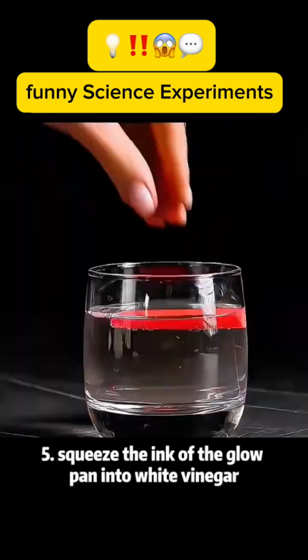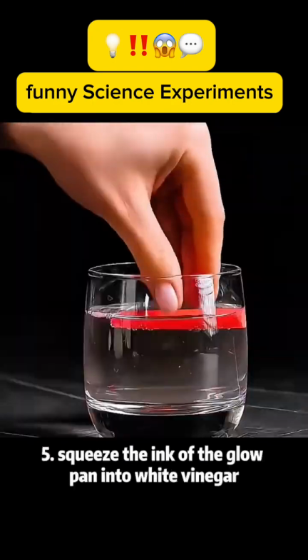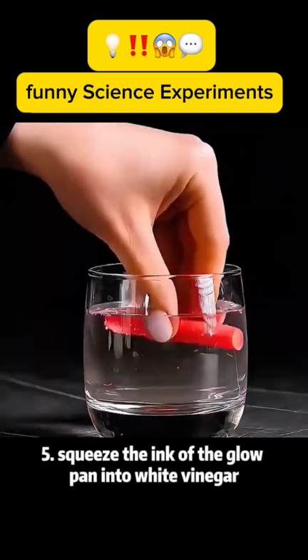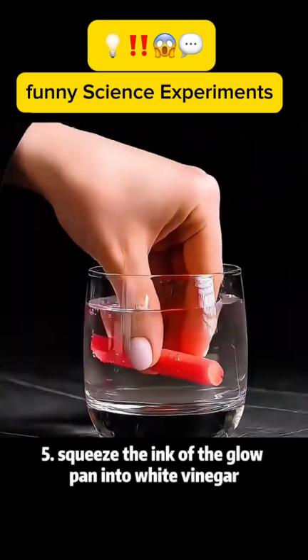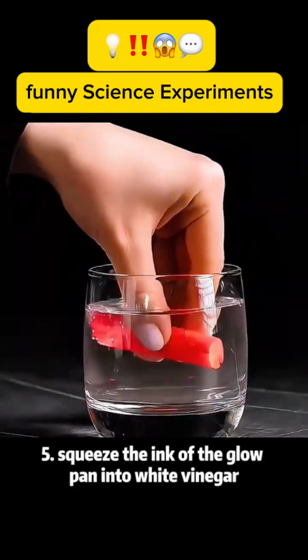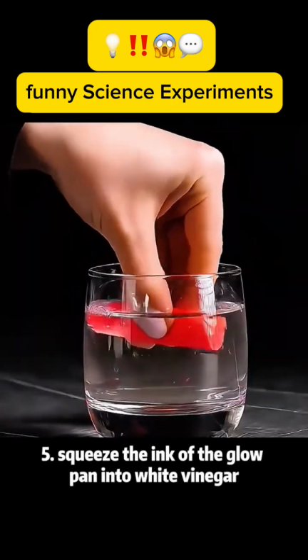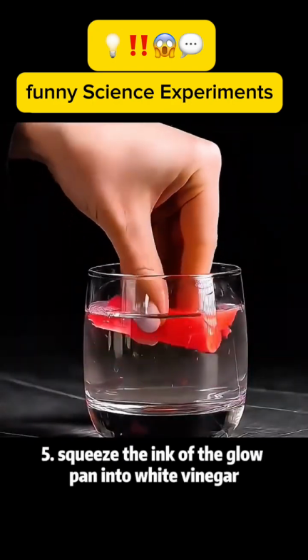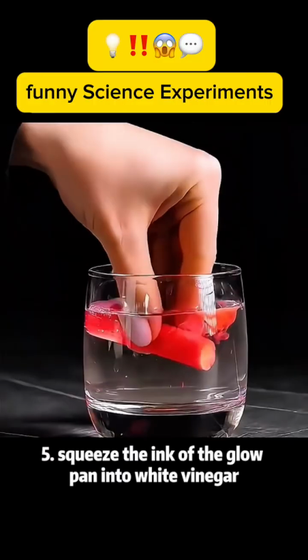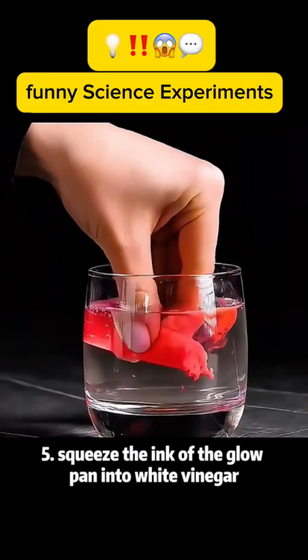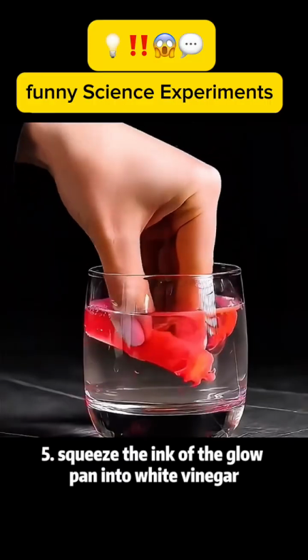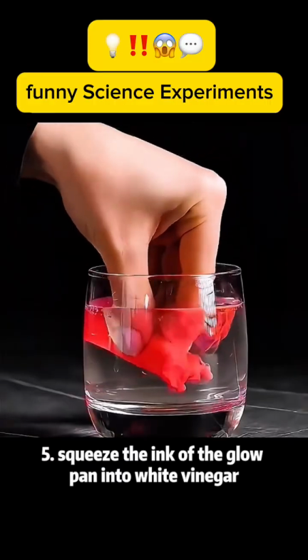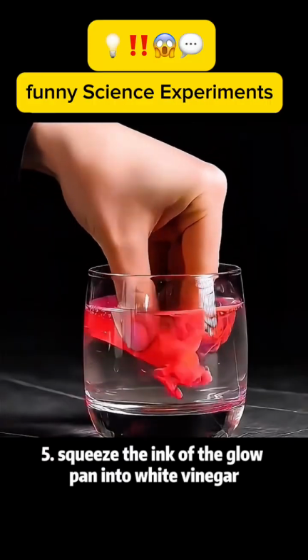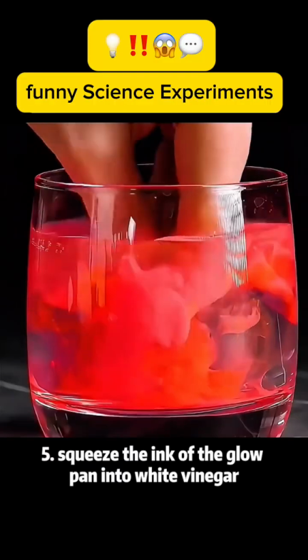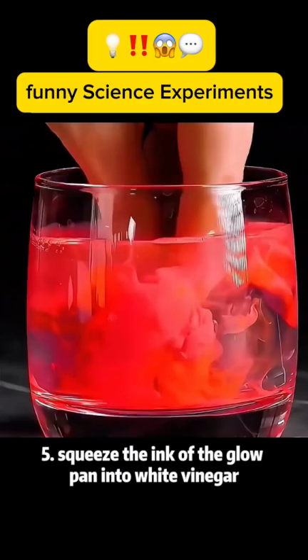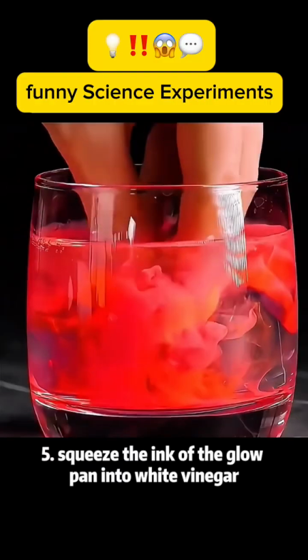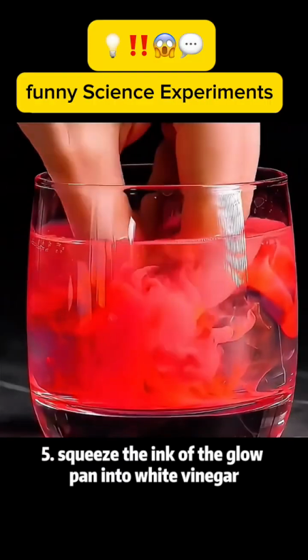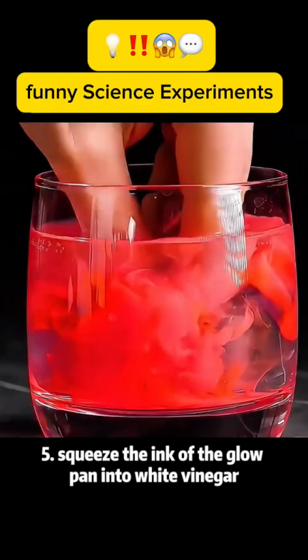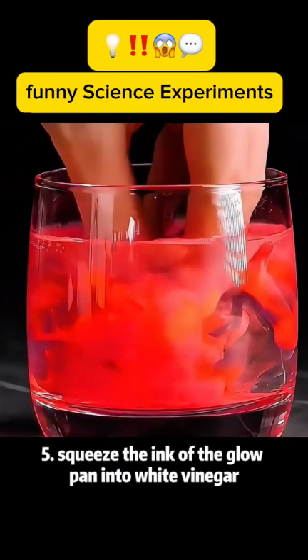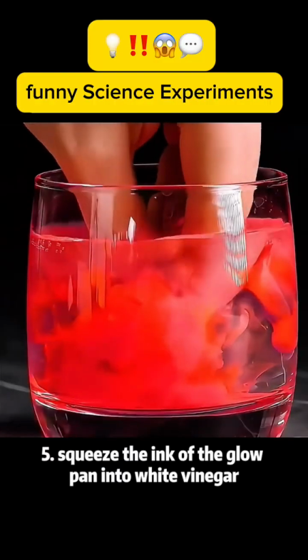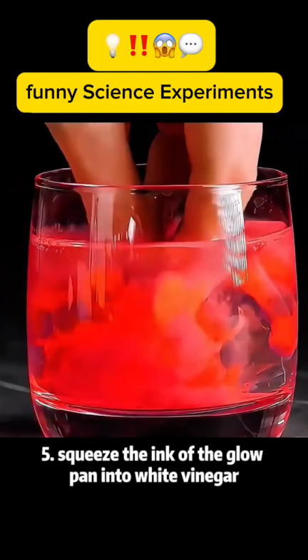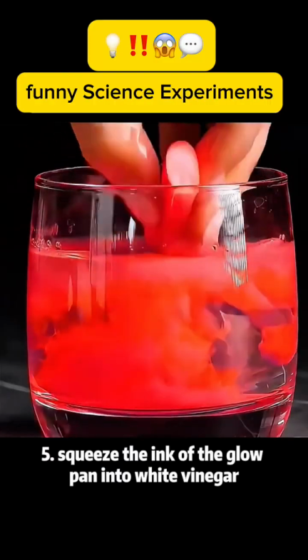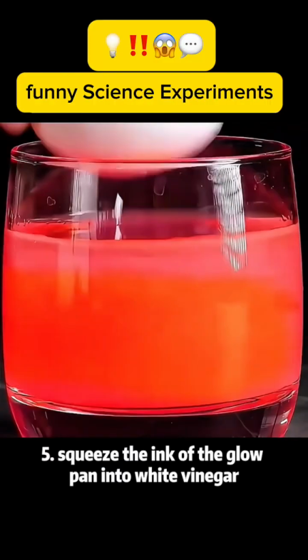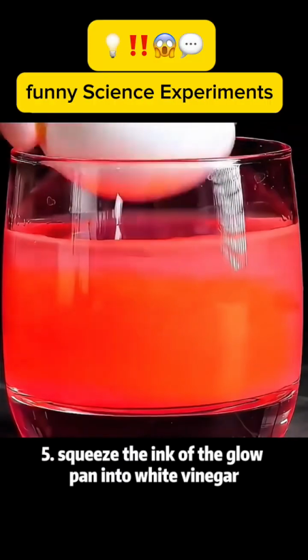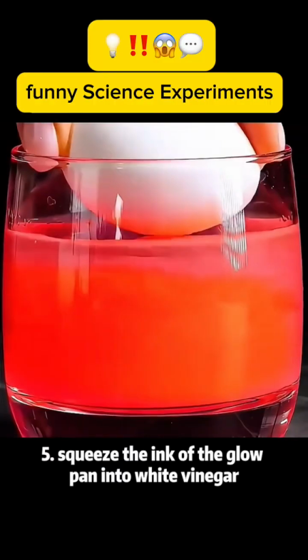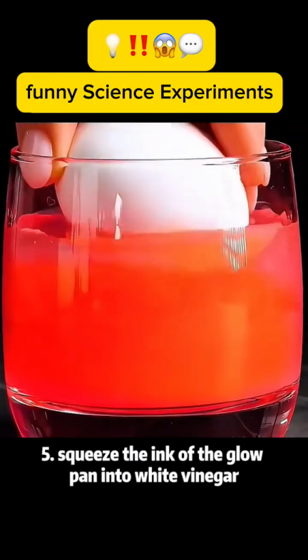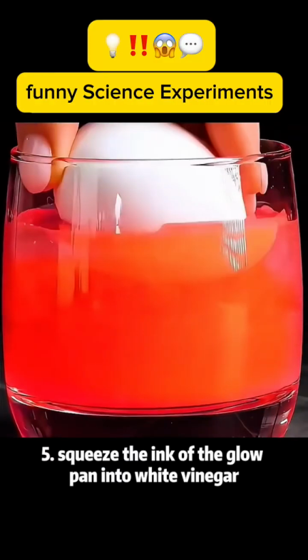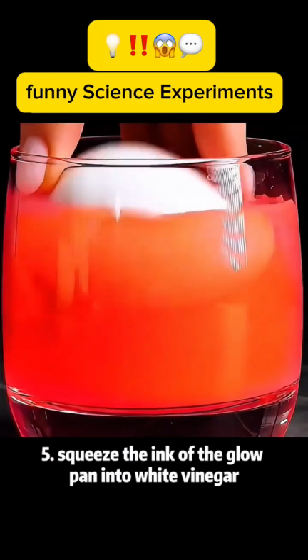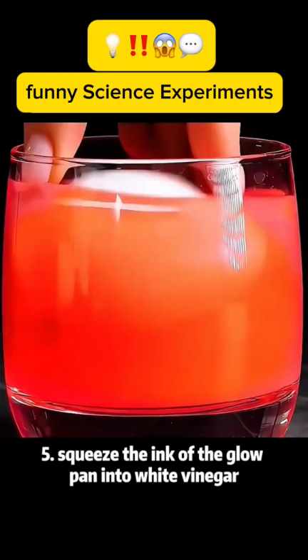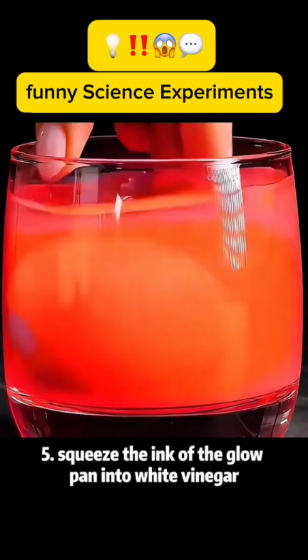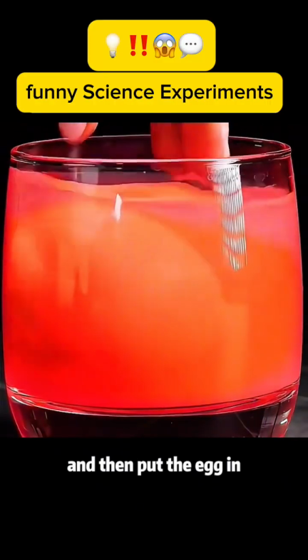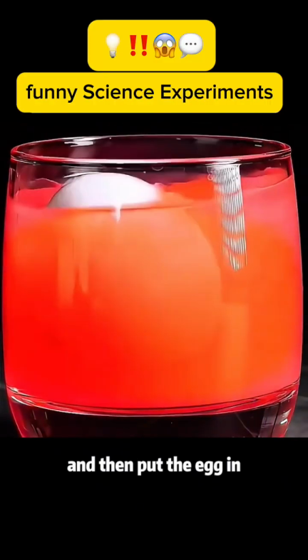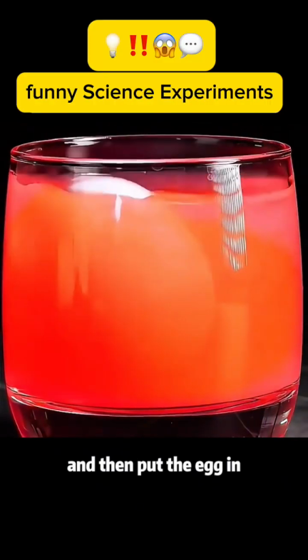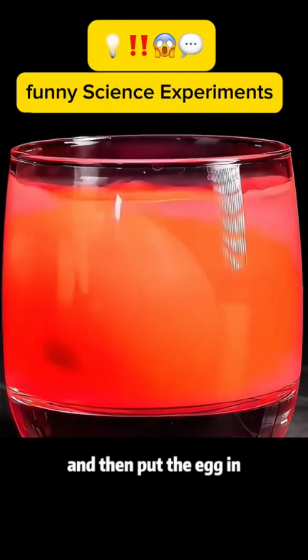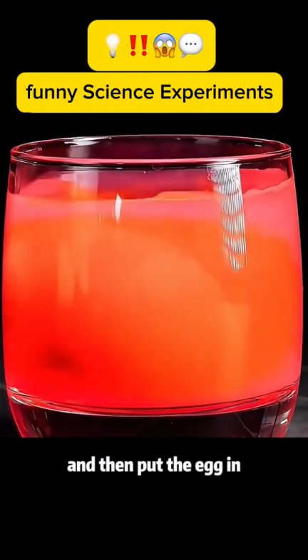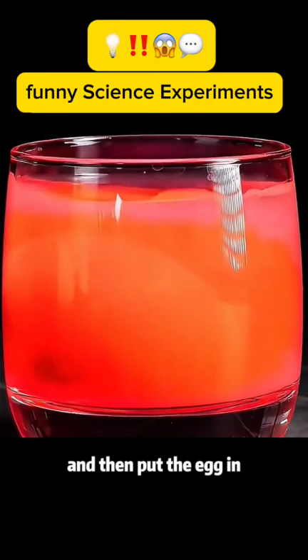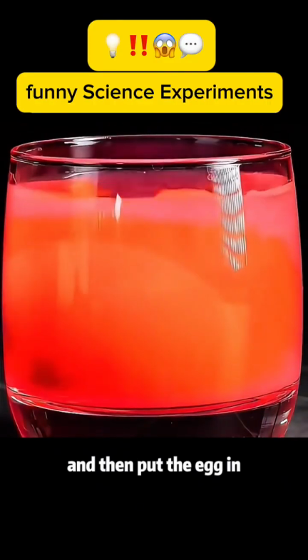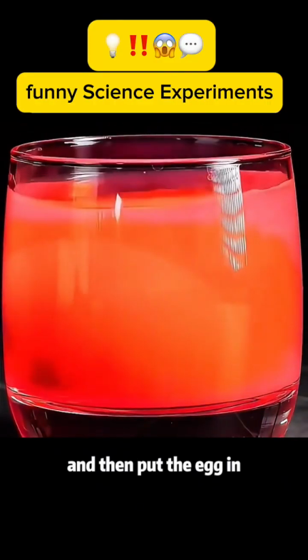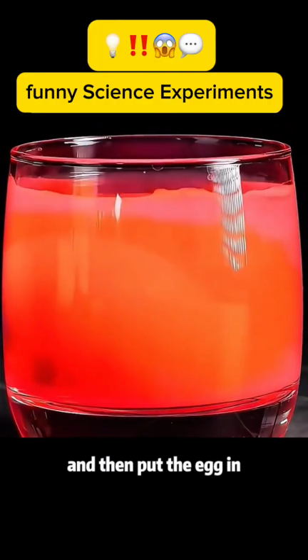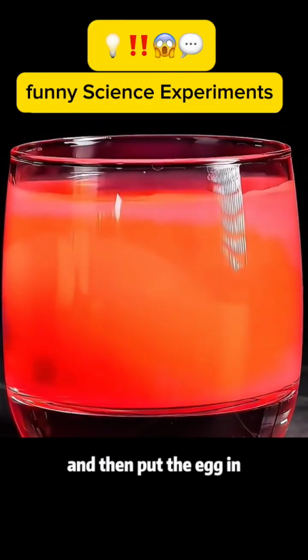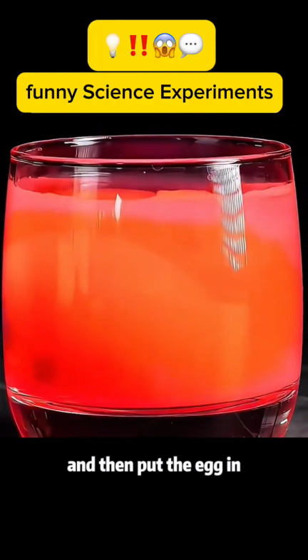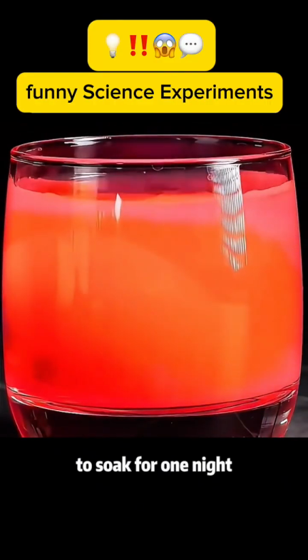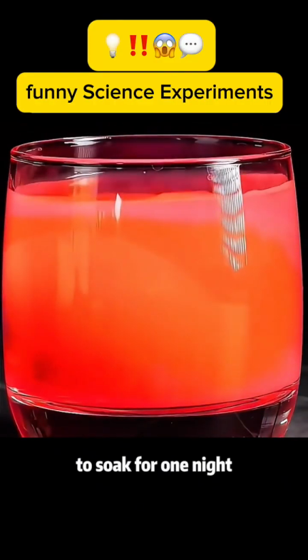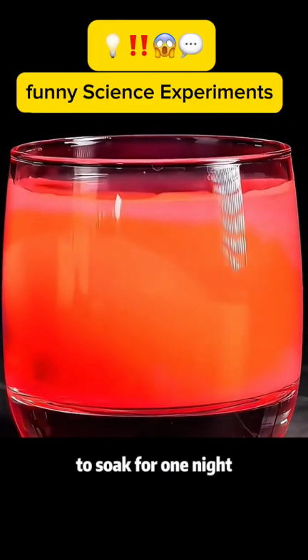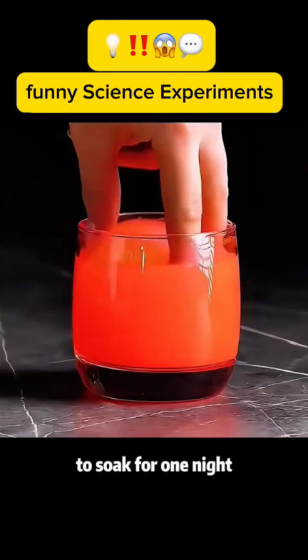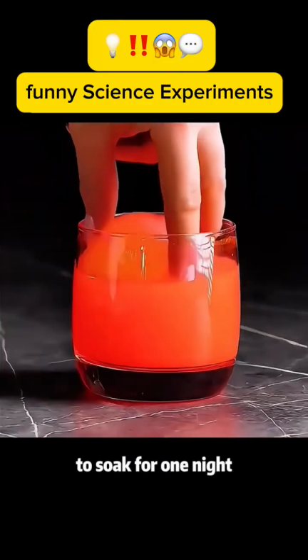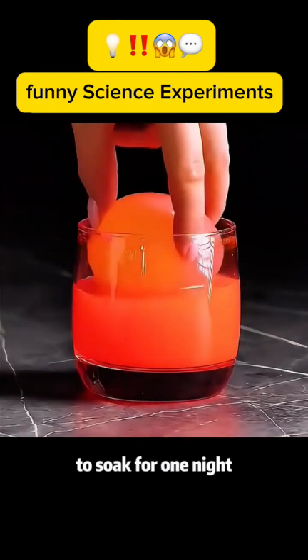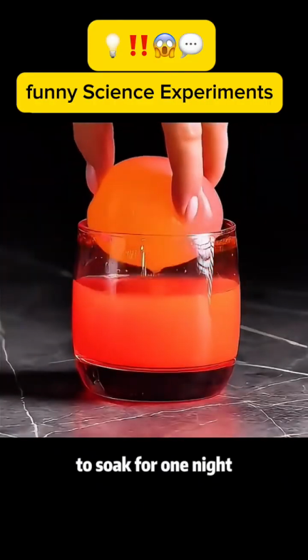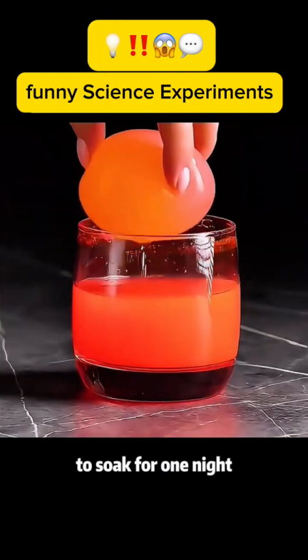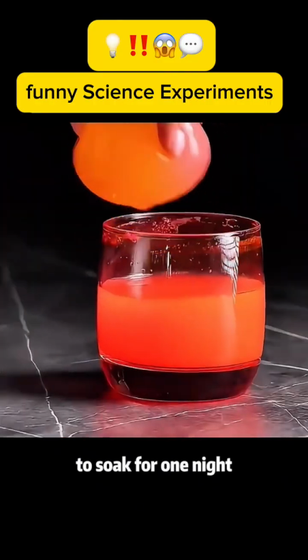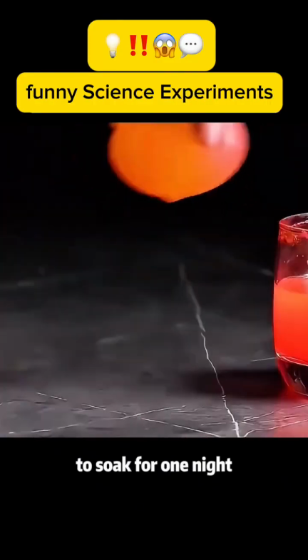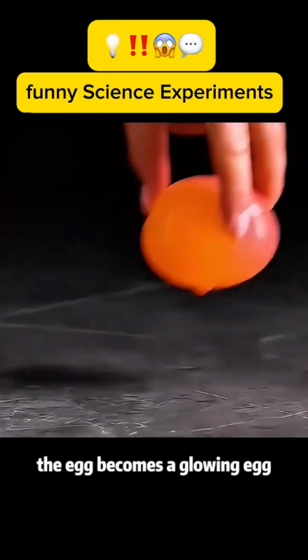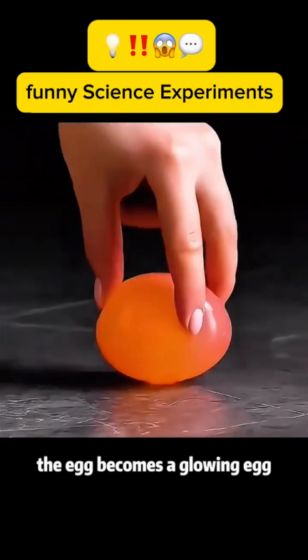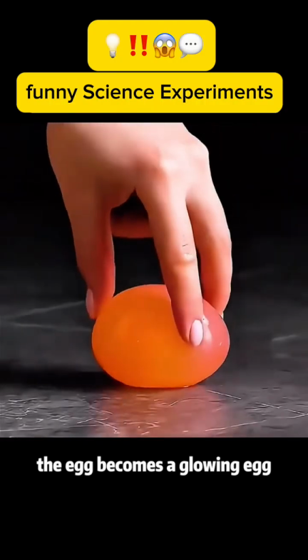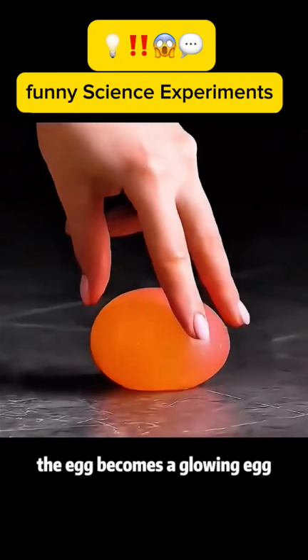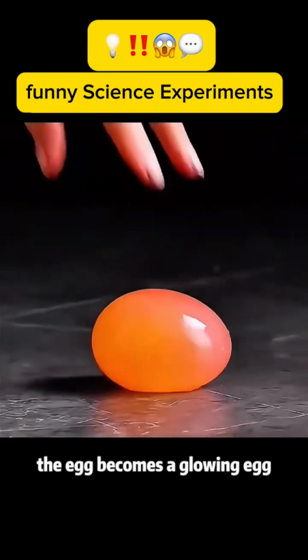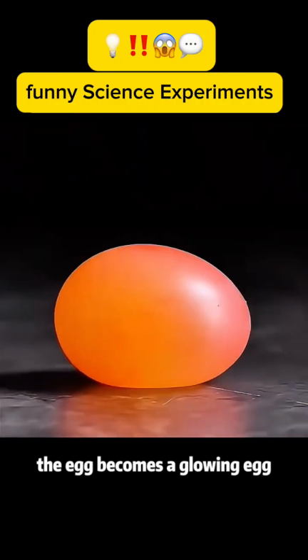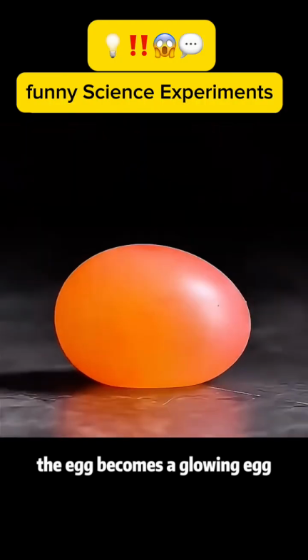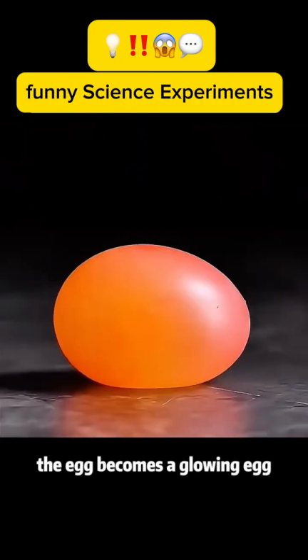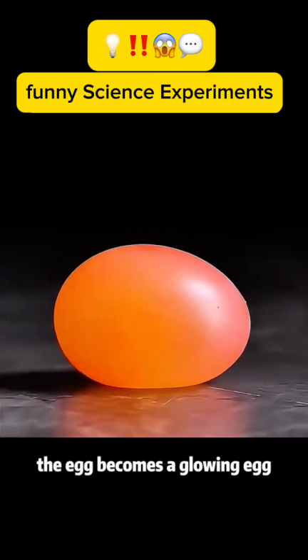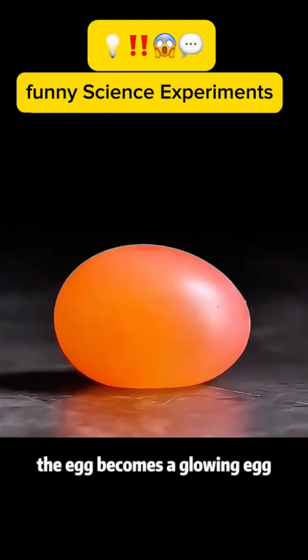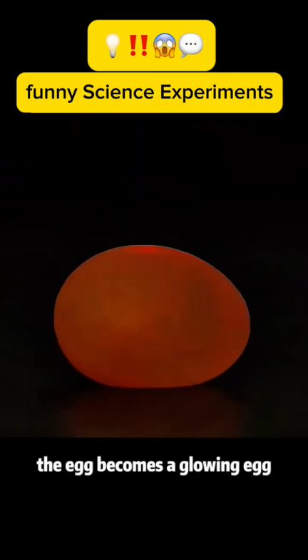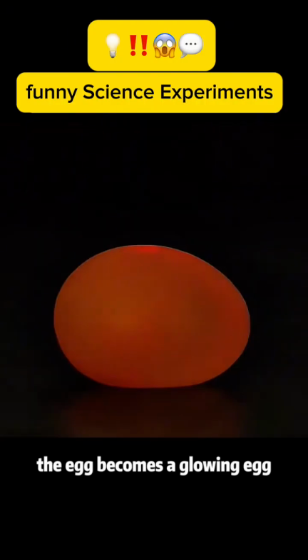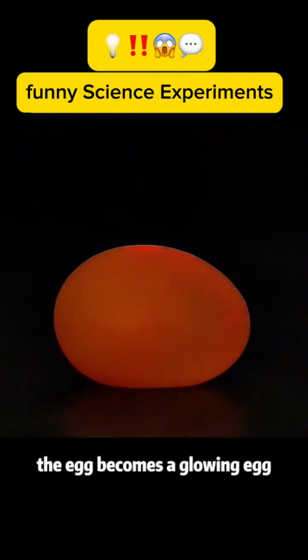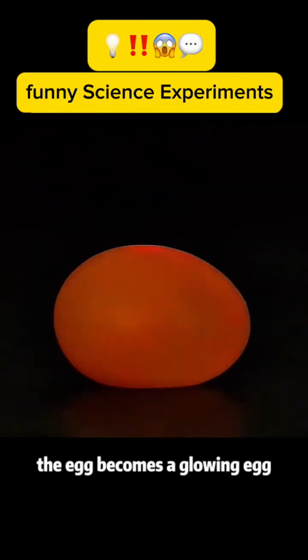Experiment 5: Squeeze the ink of a glow pen into white vinegar, and then put the egg in to soak for one night. The egg becomes a glowing egg.